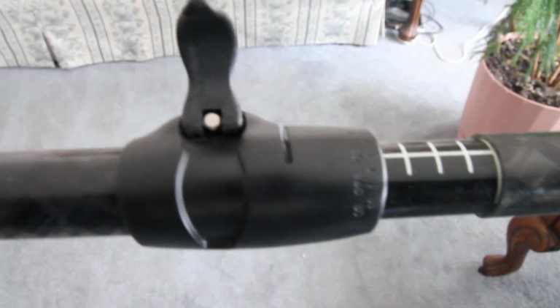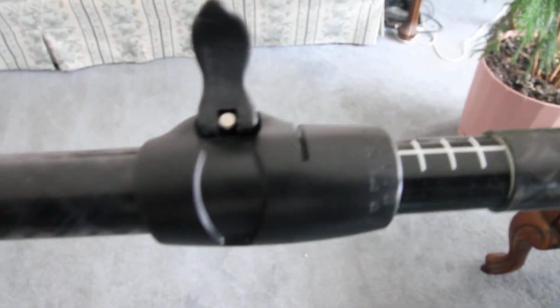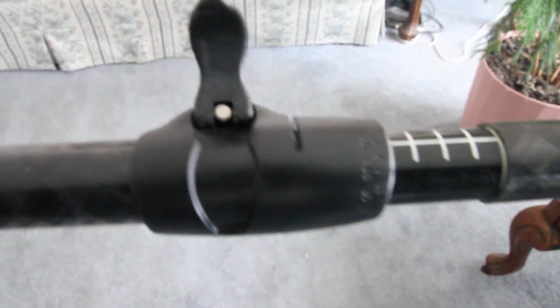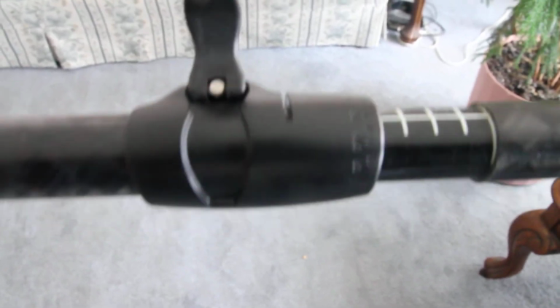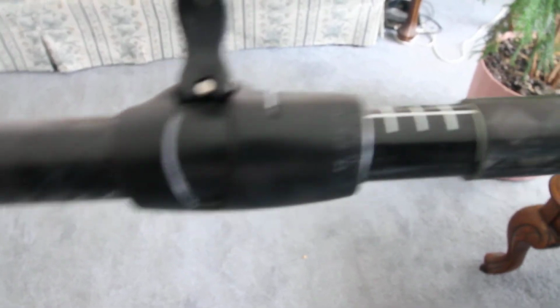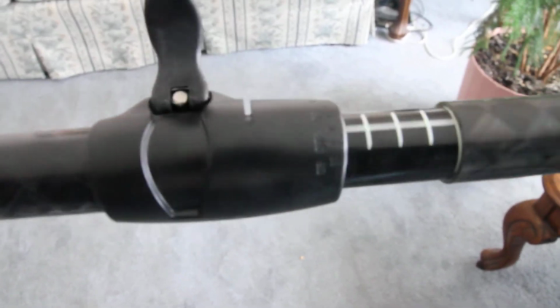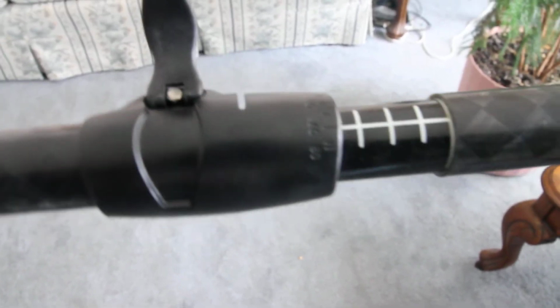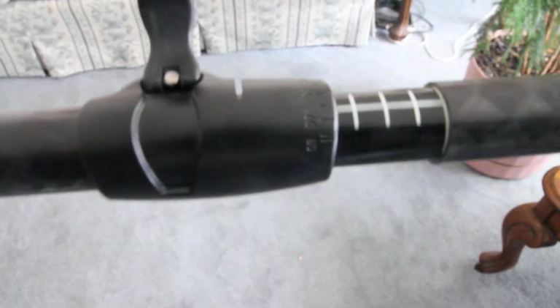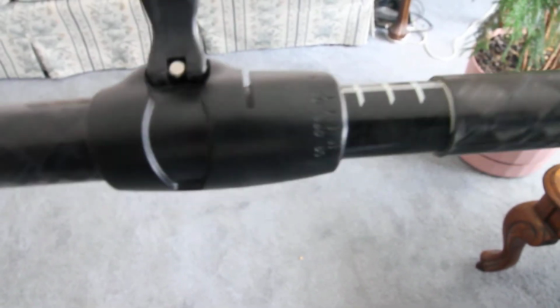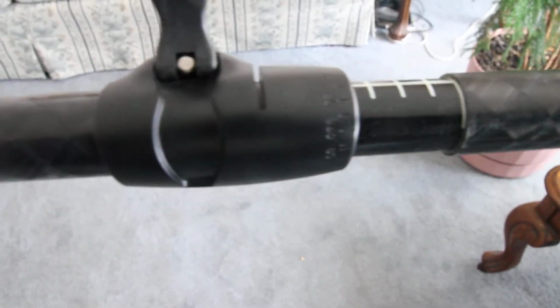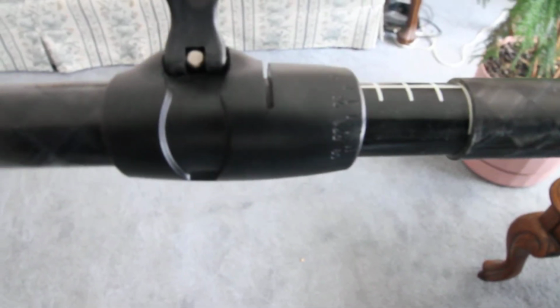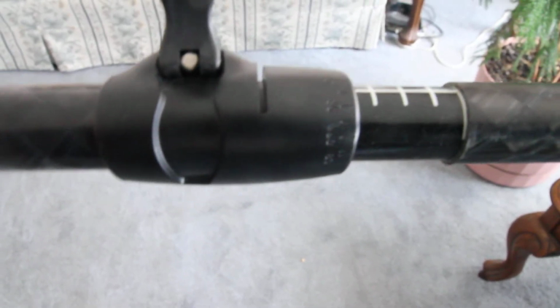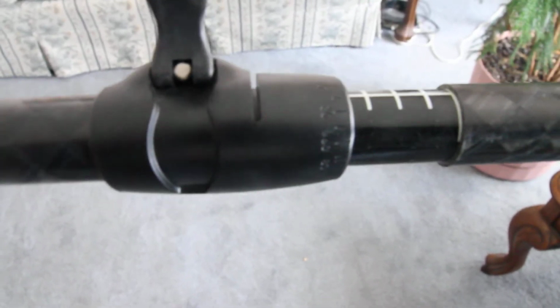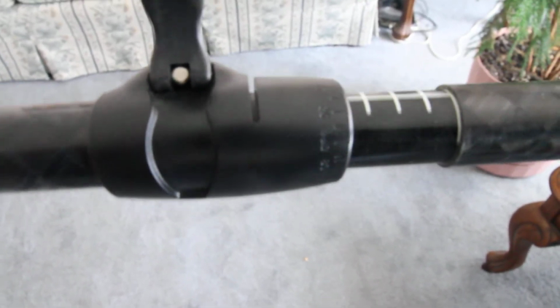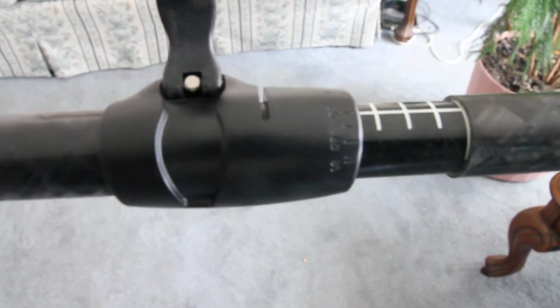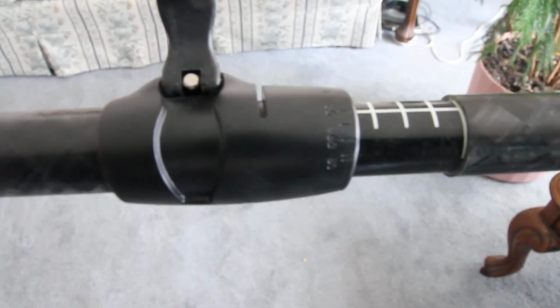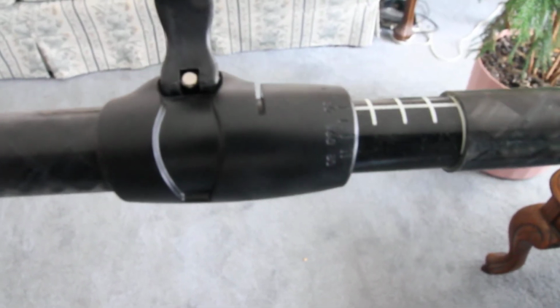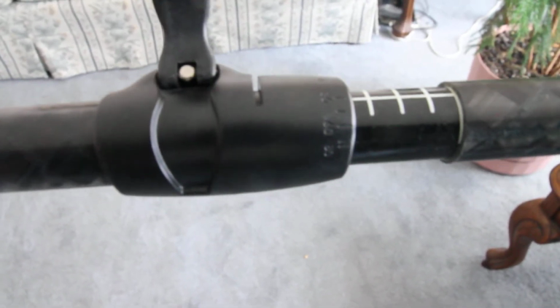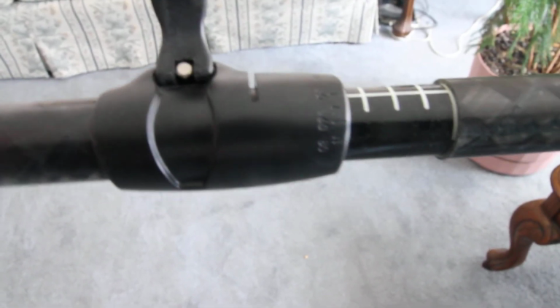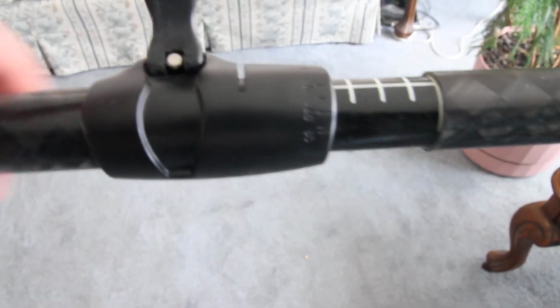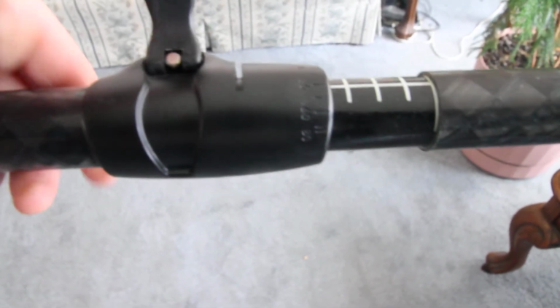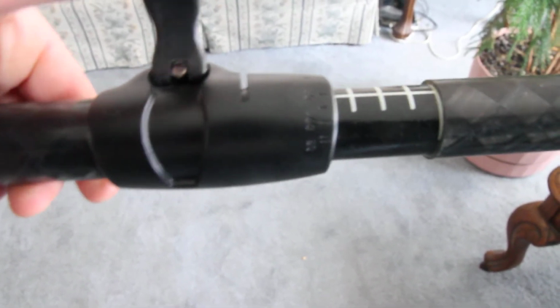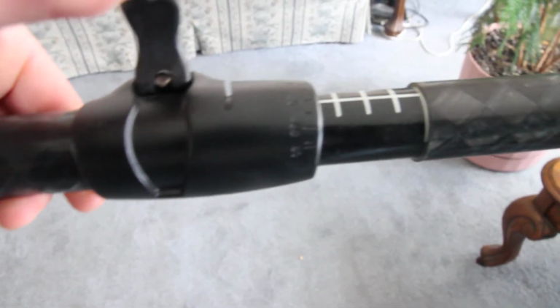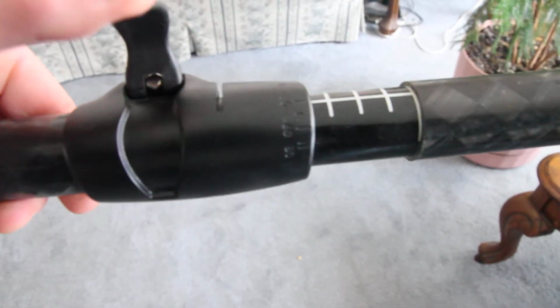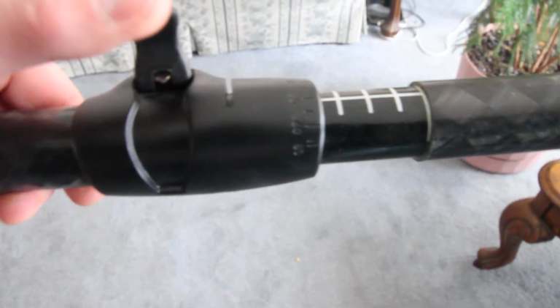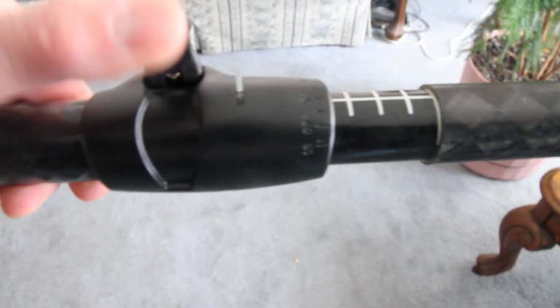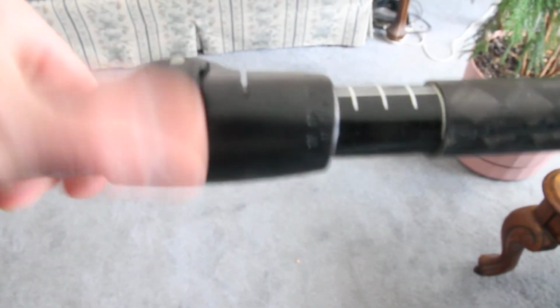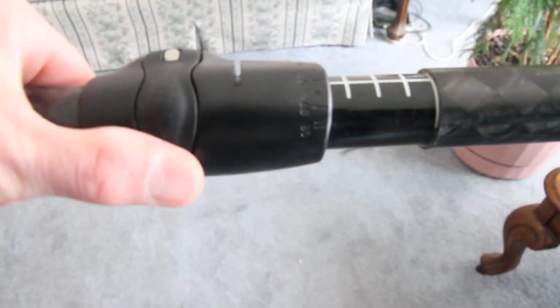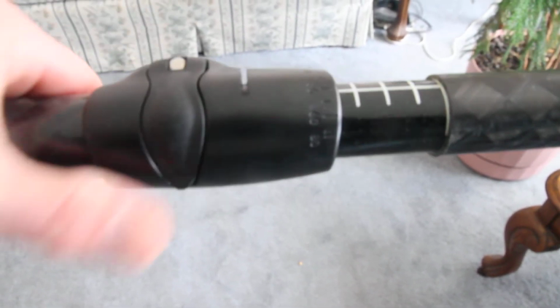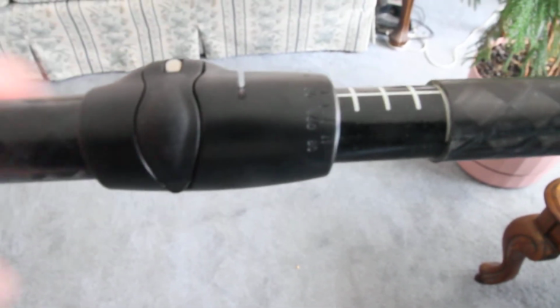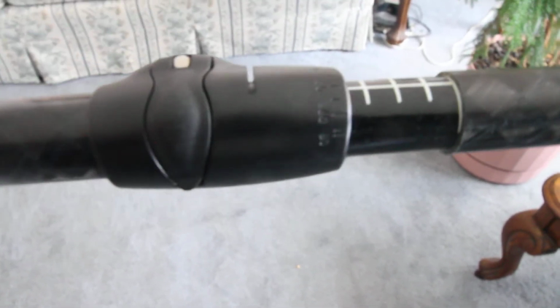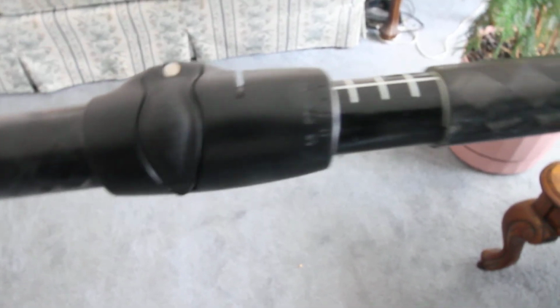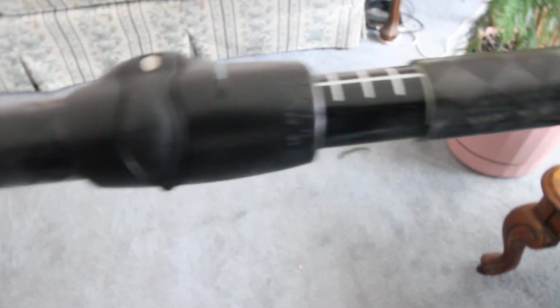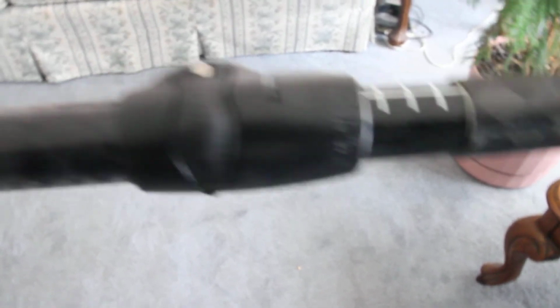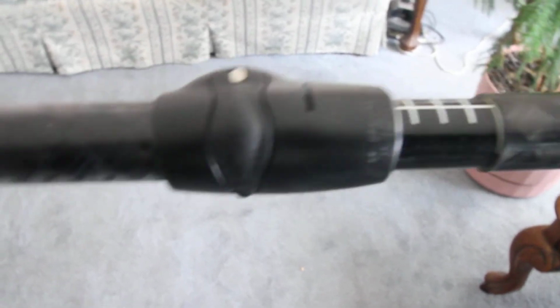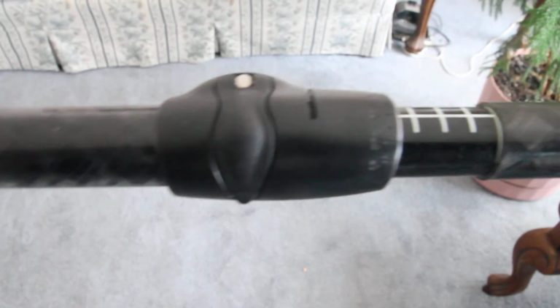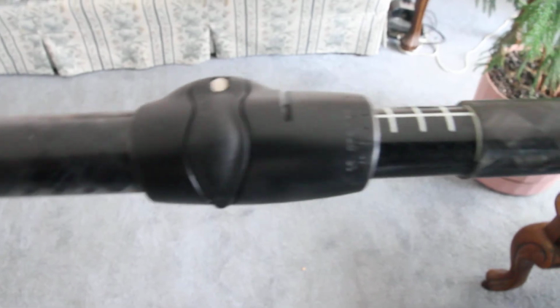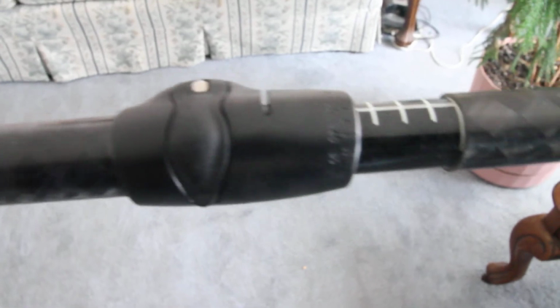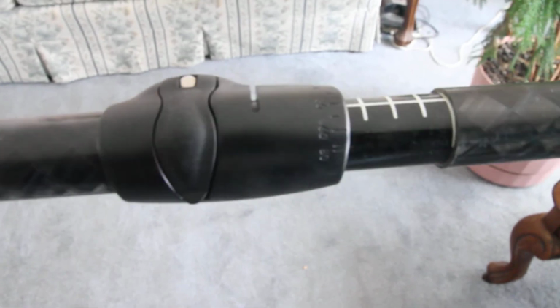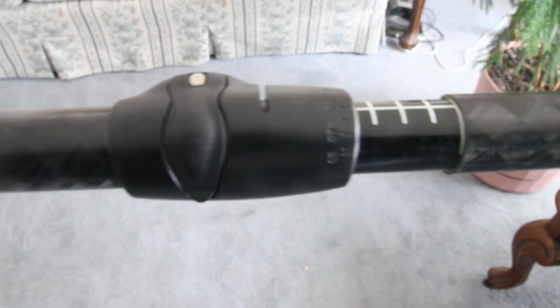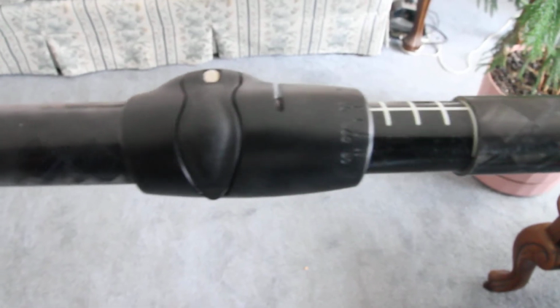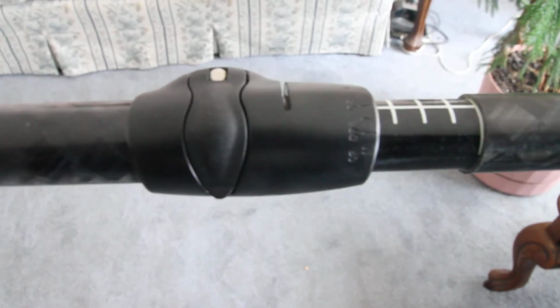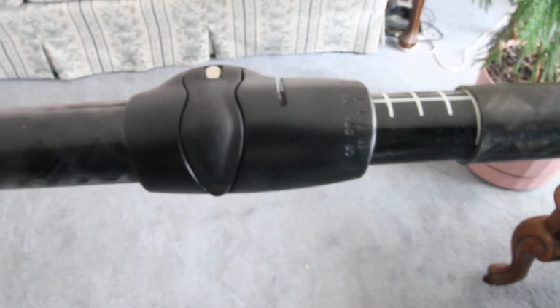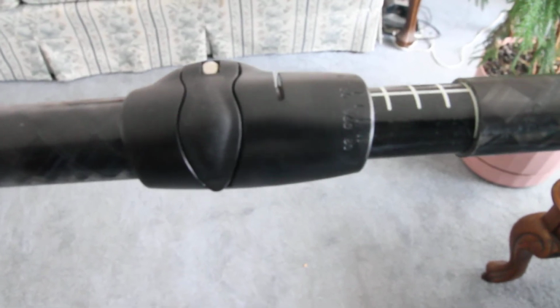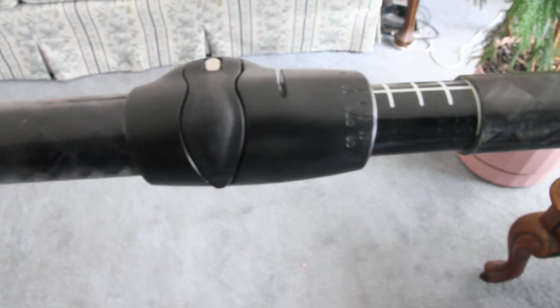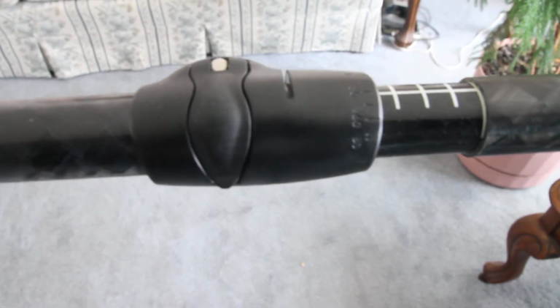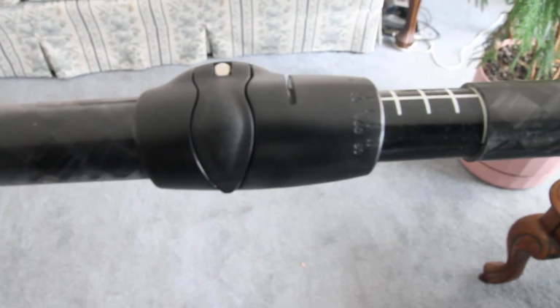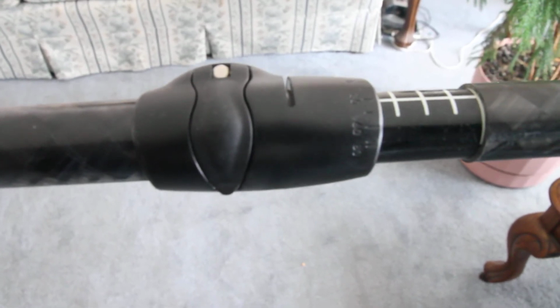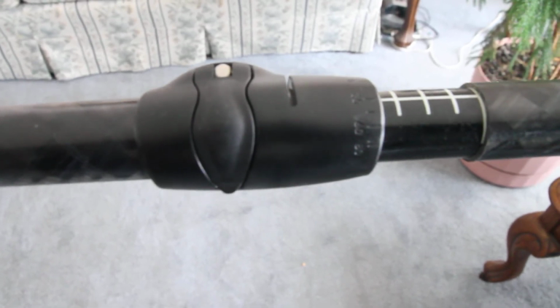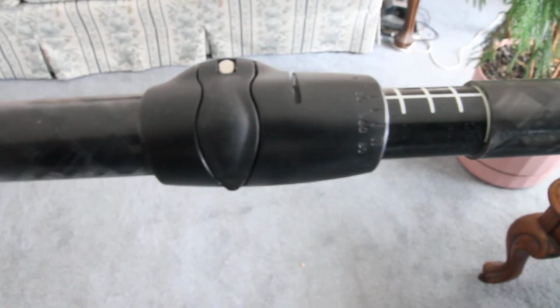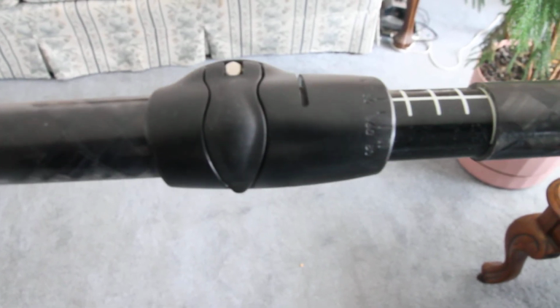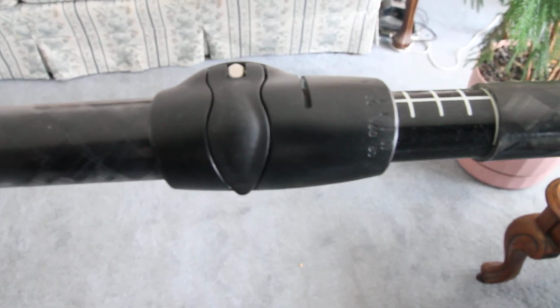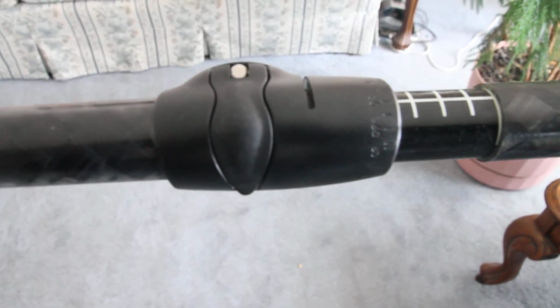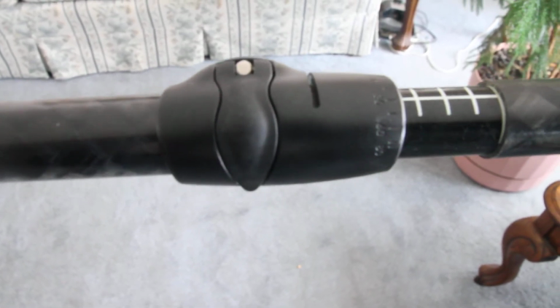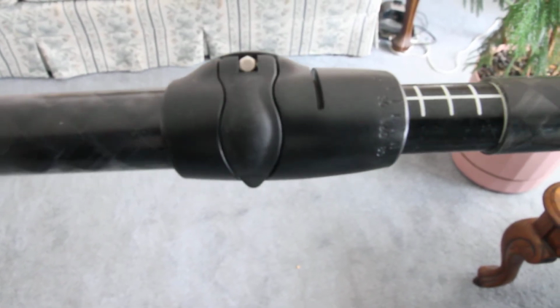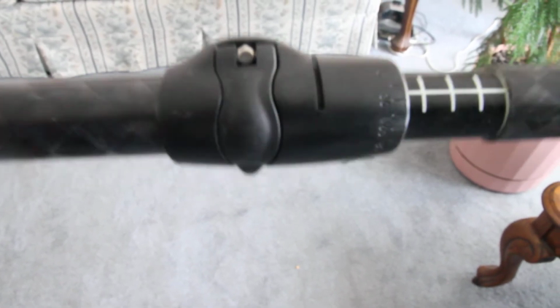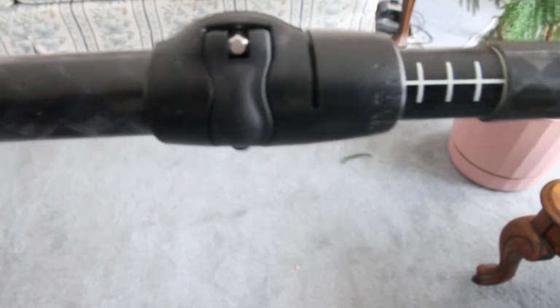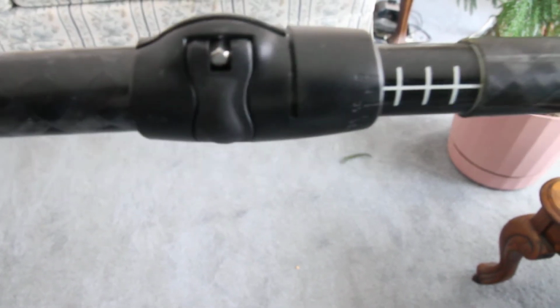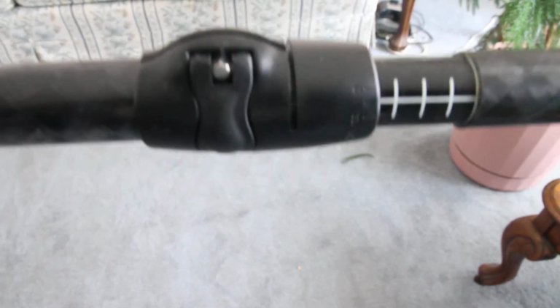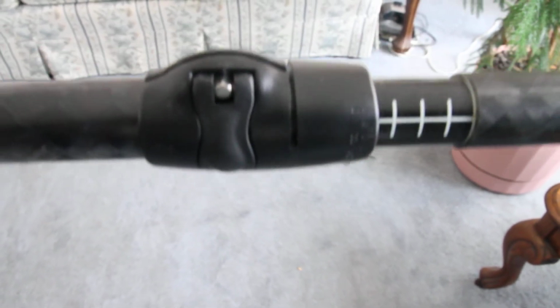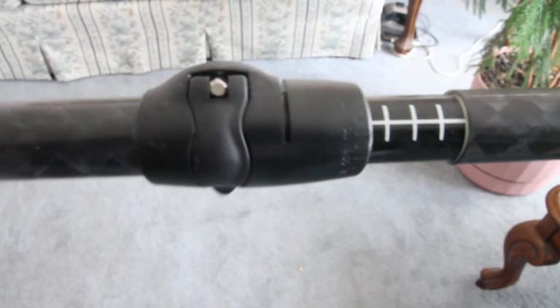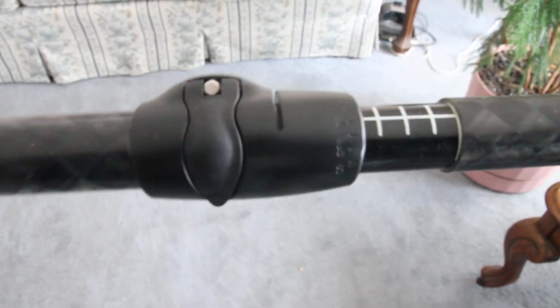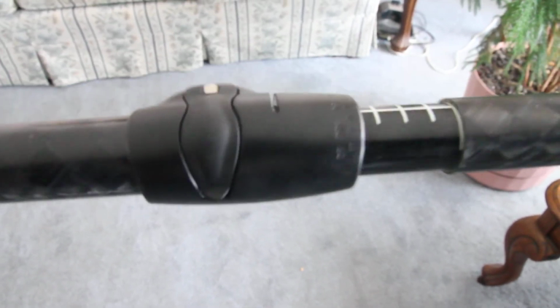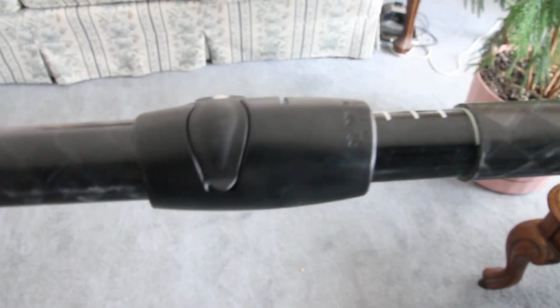Bring it to the angle you want, lock it down. All set. Works really well.